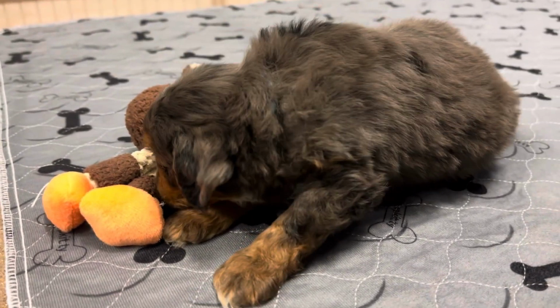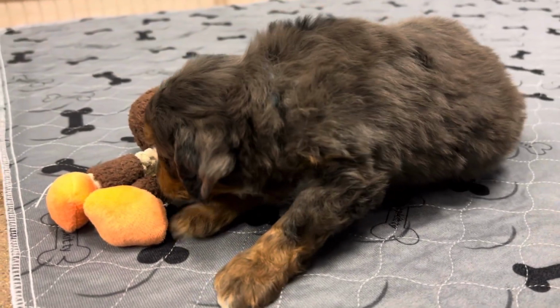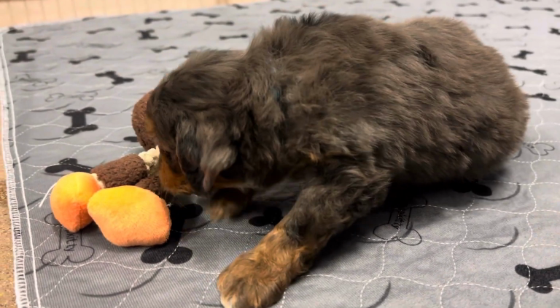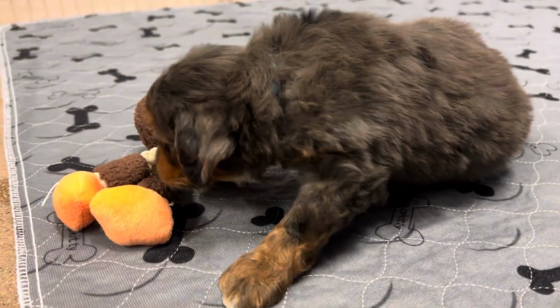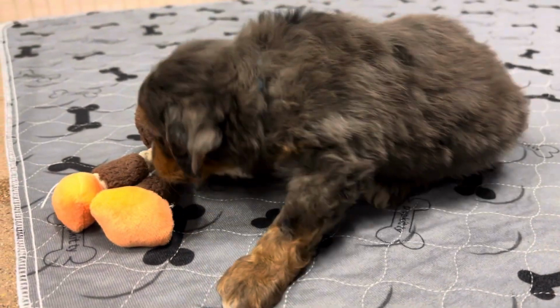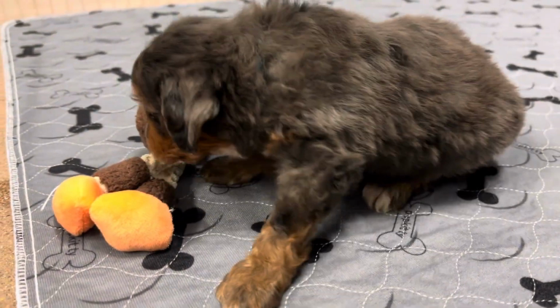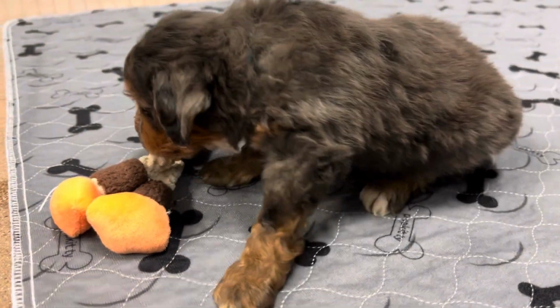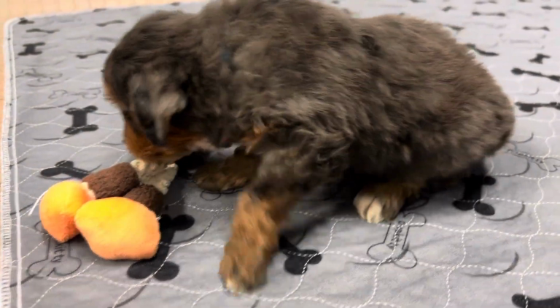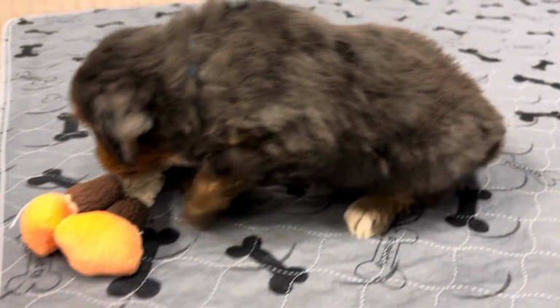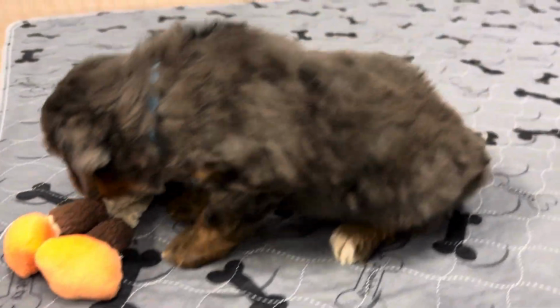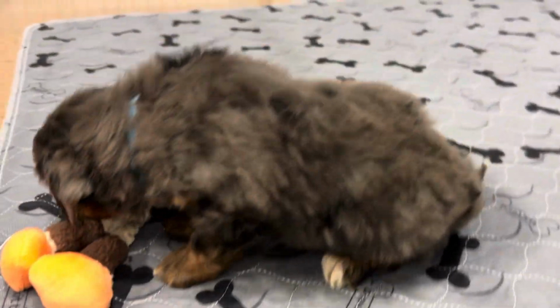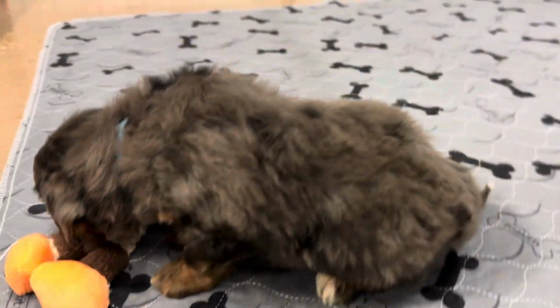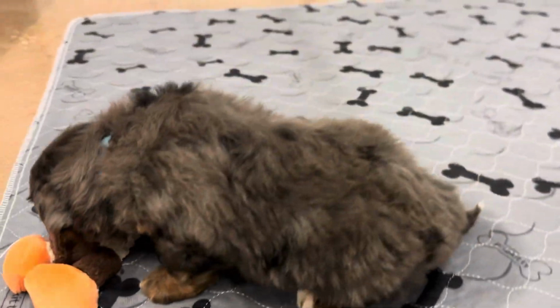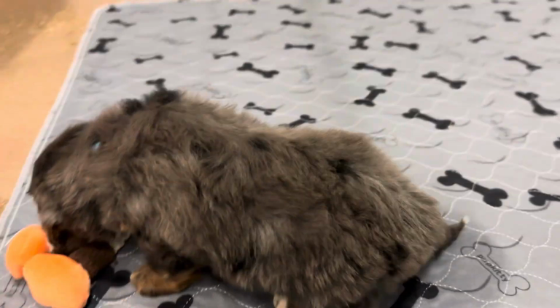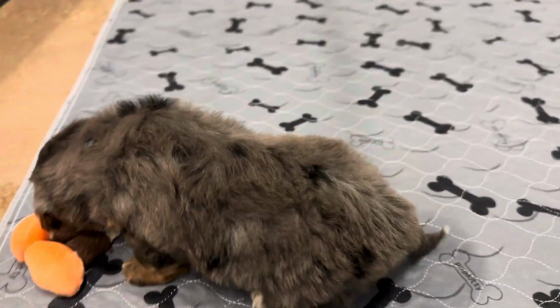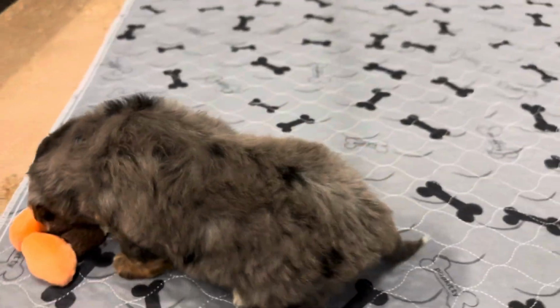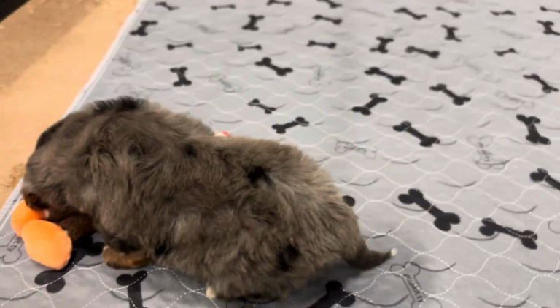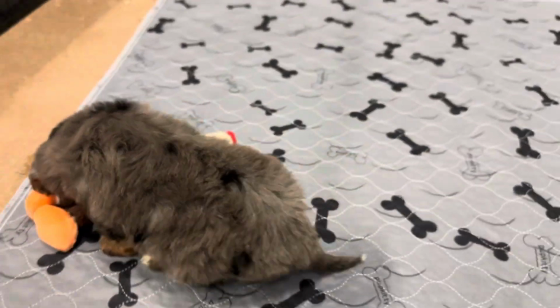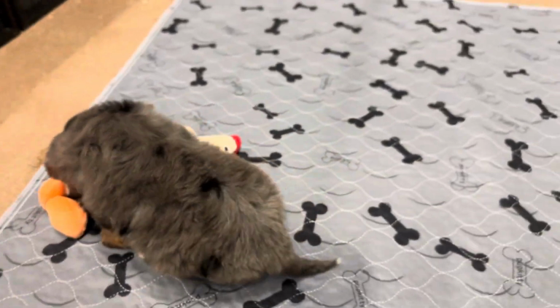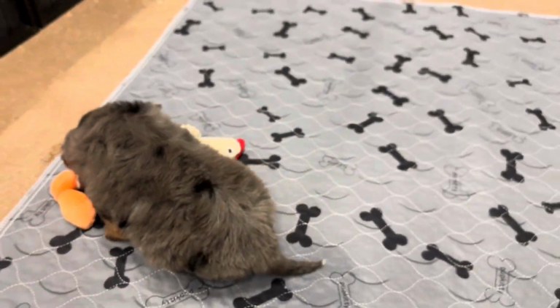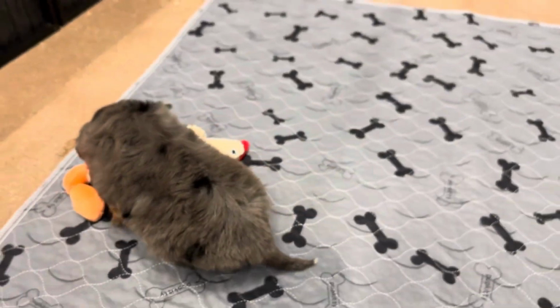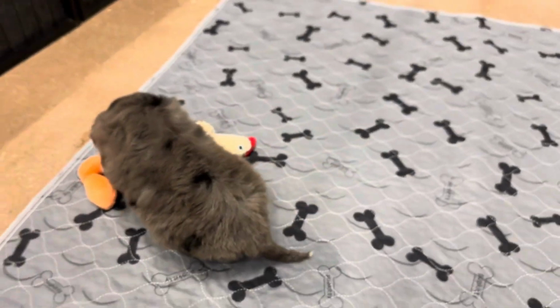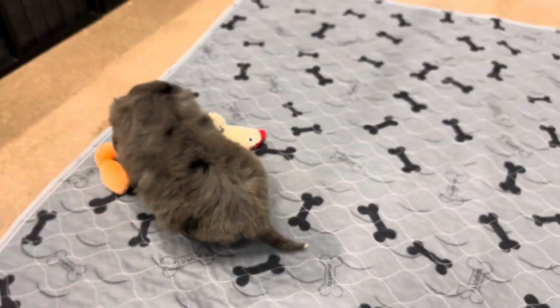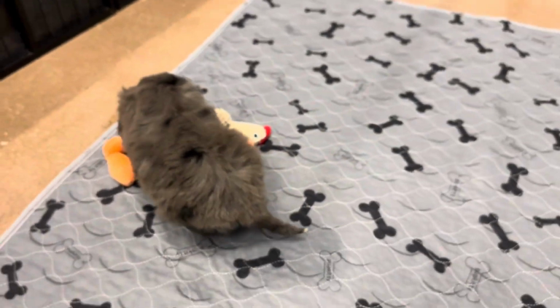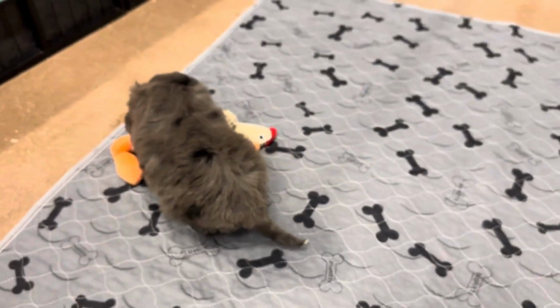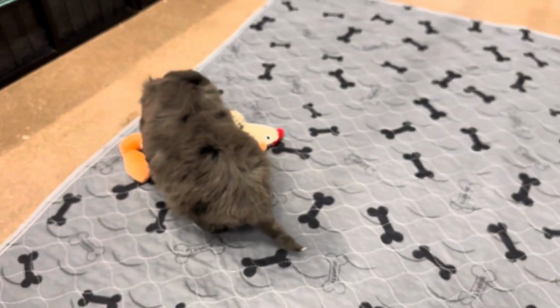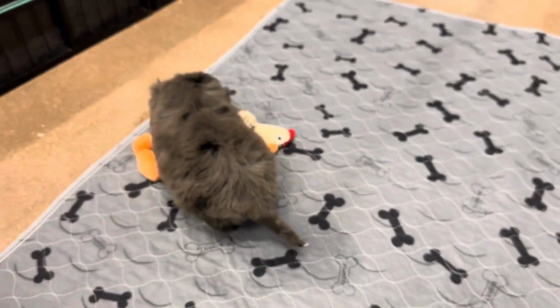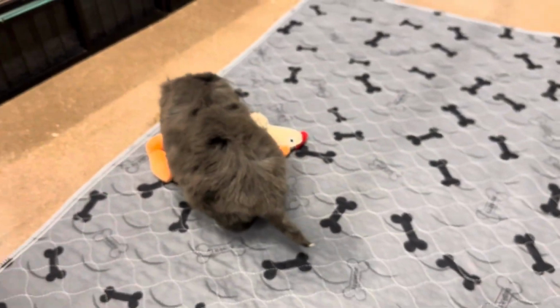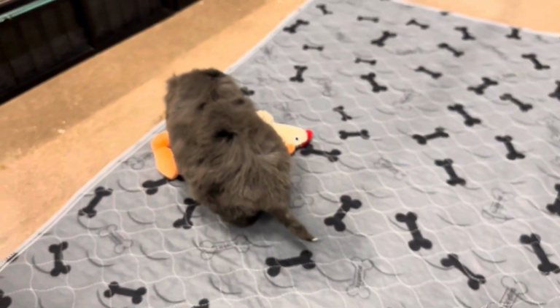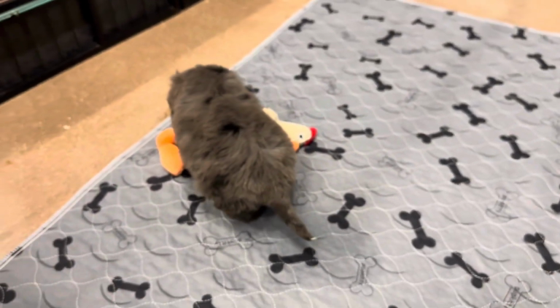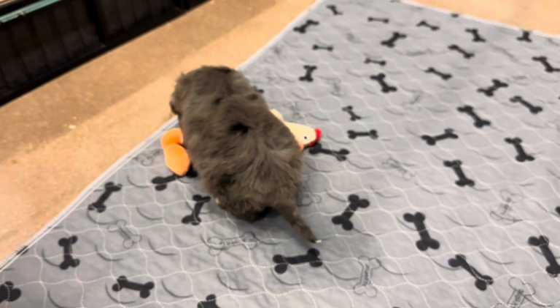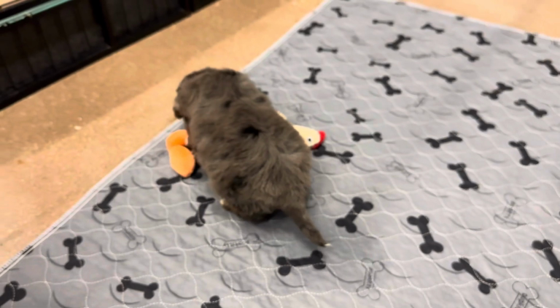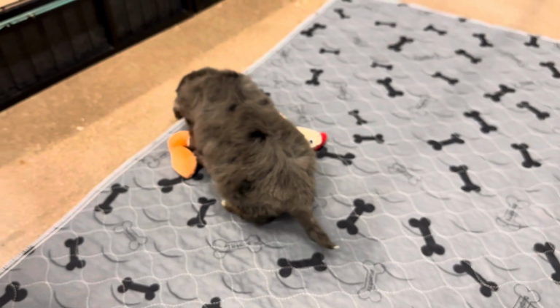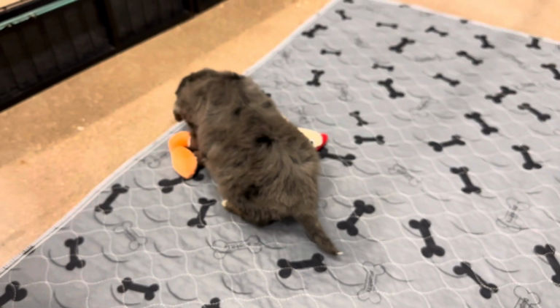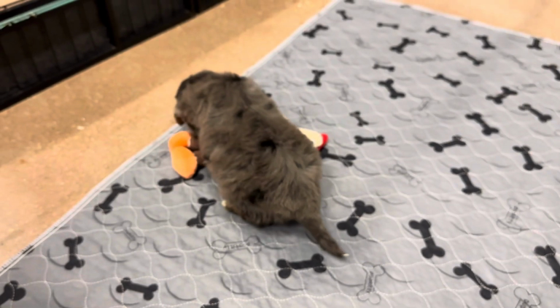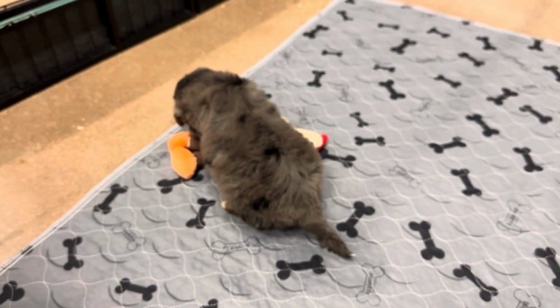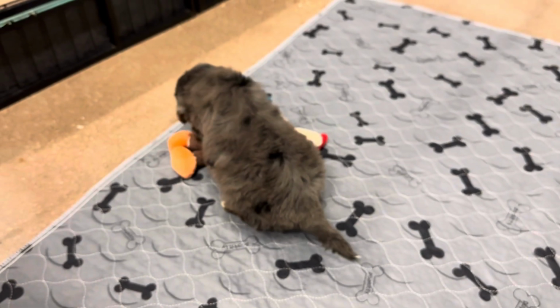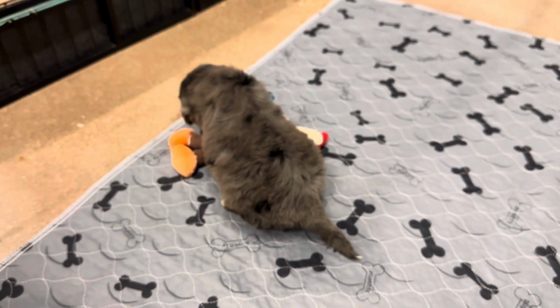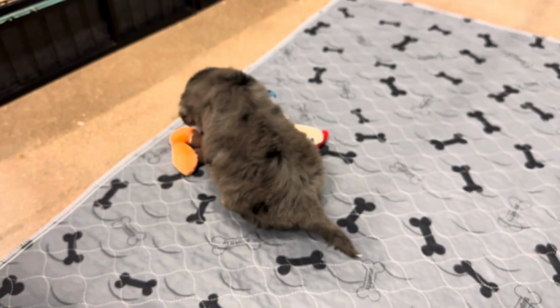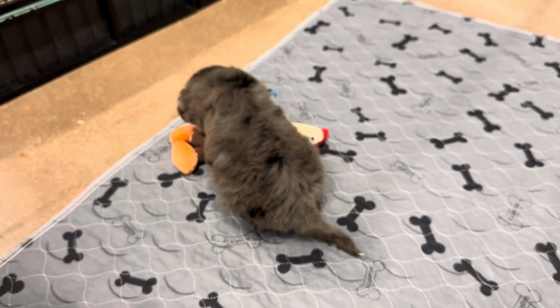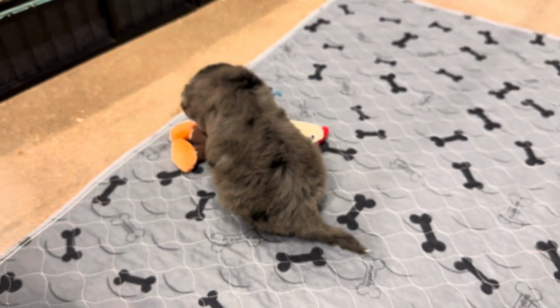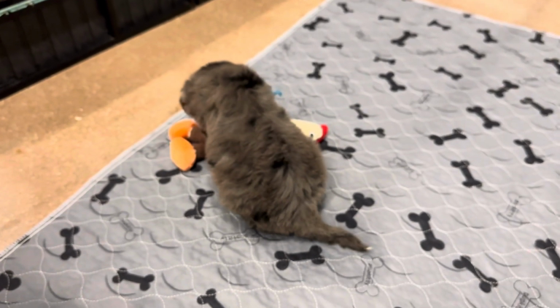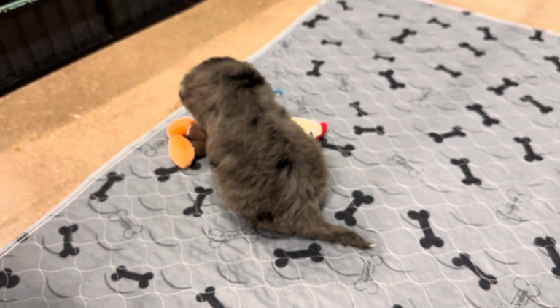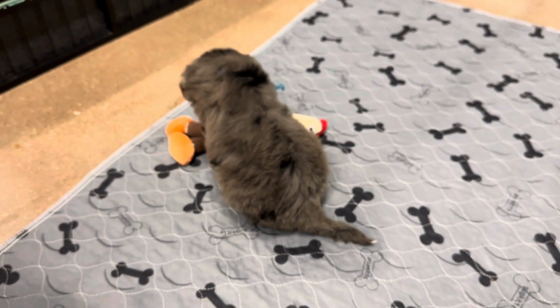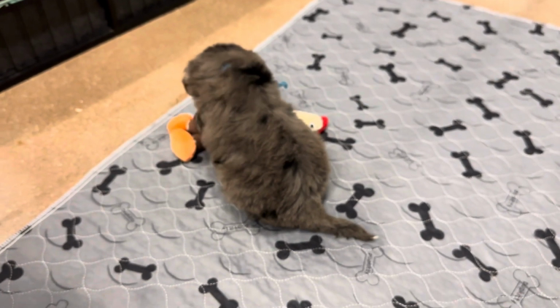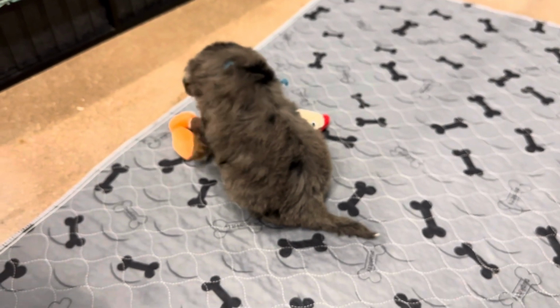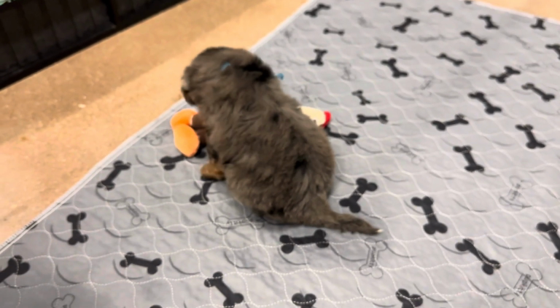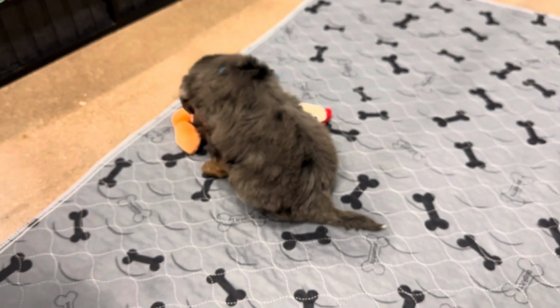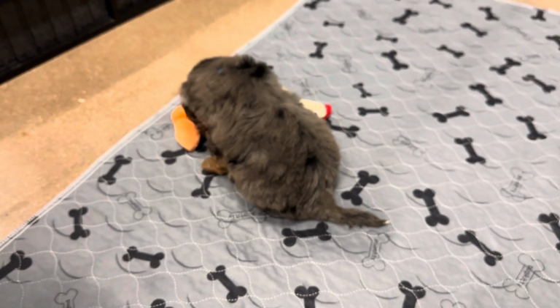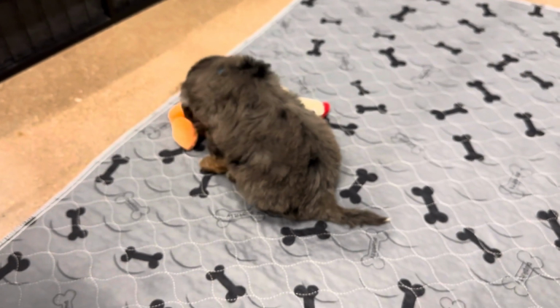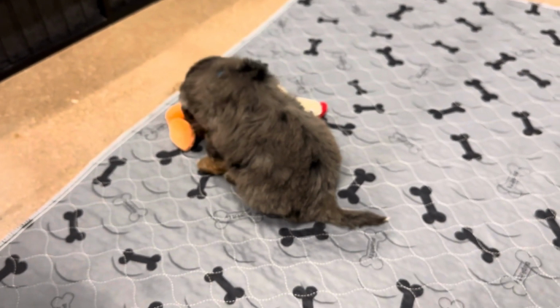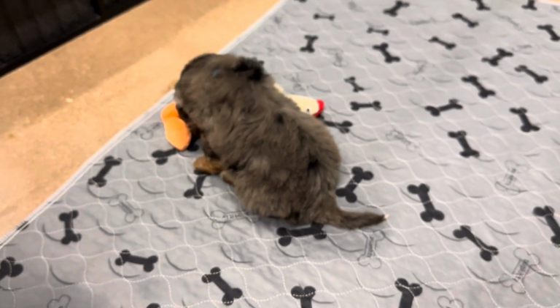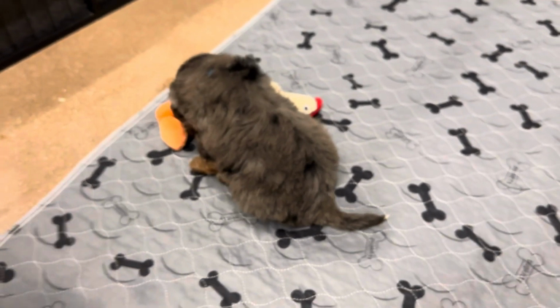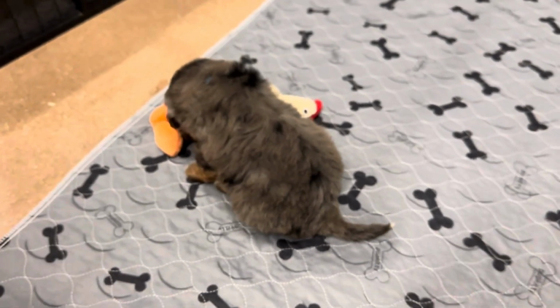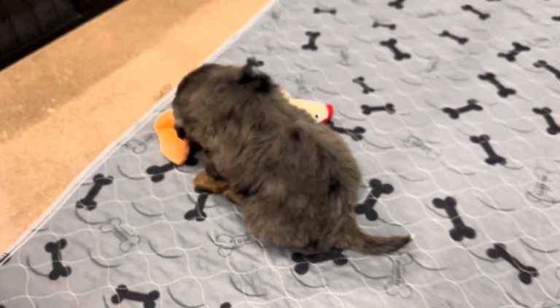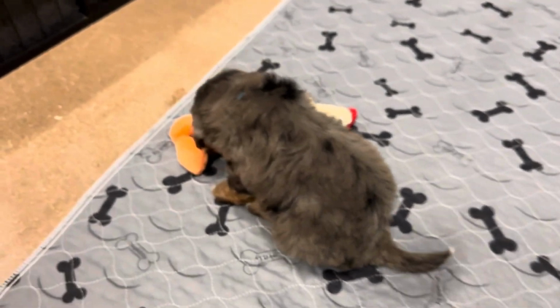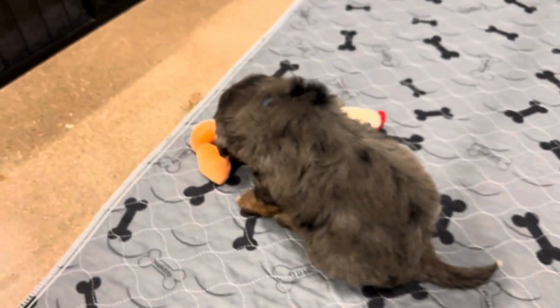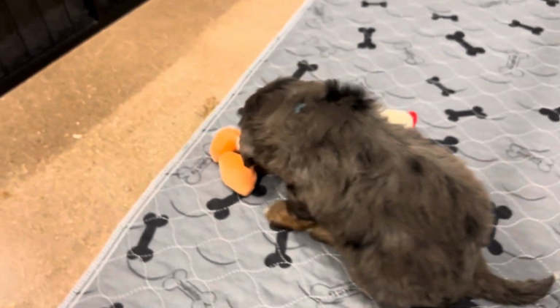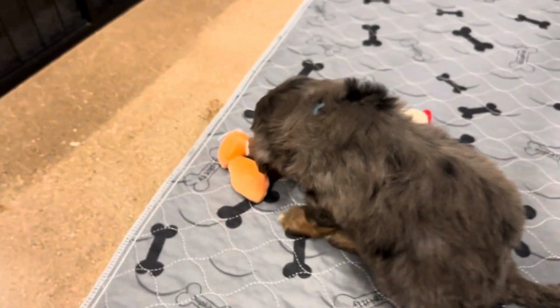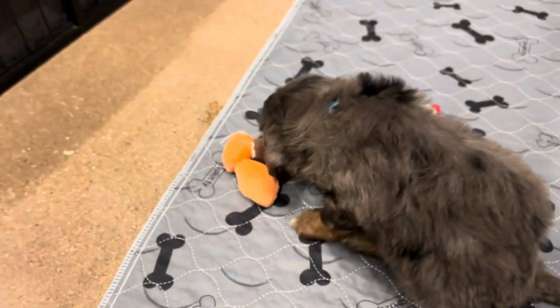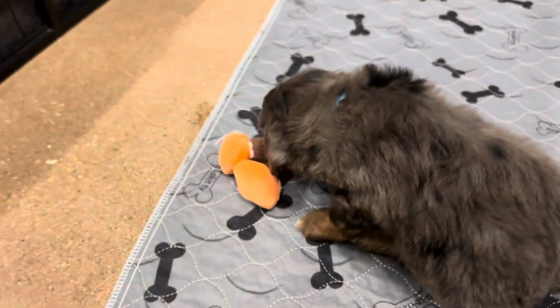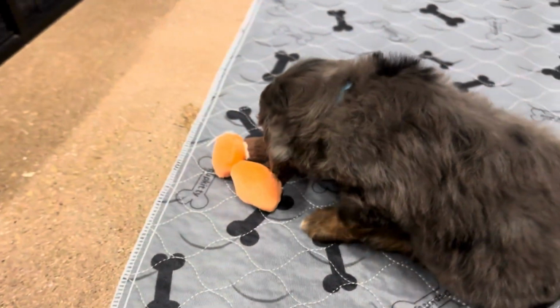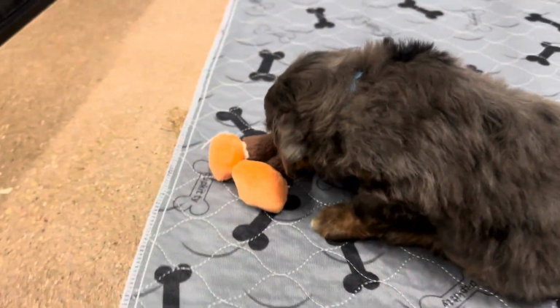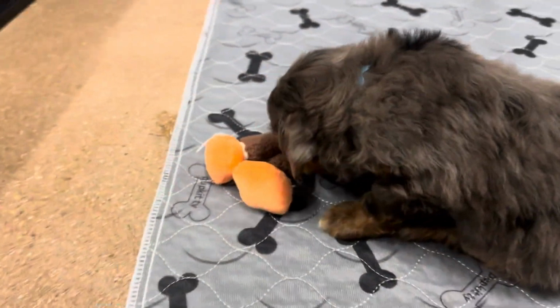He does have a straighter coat. He's expected to be more straight to wavy full grown, versus curly.